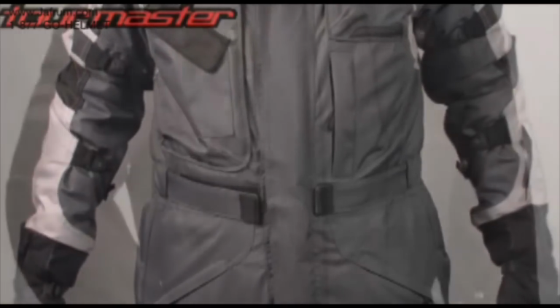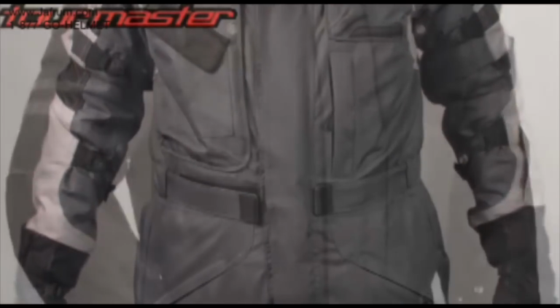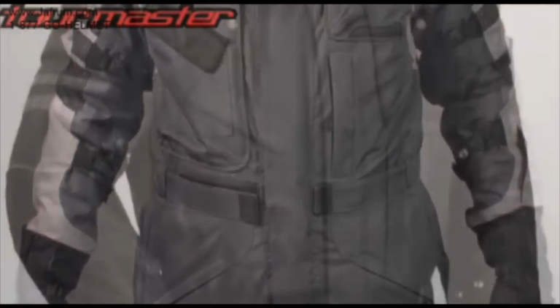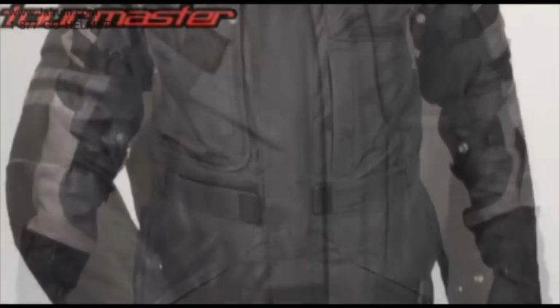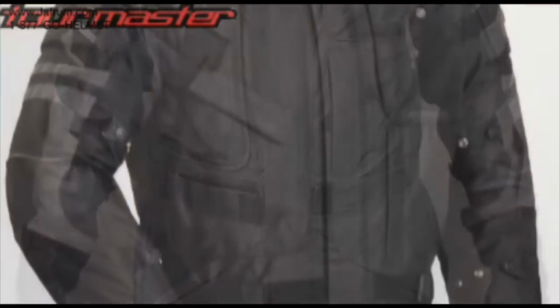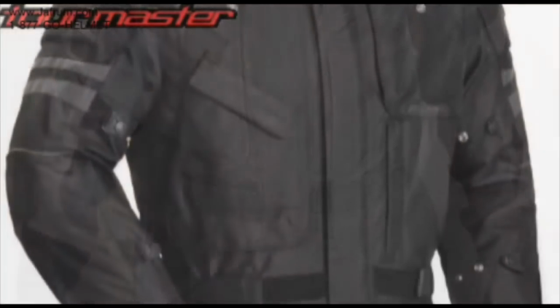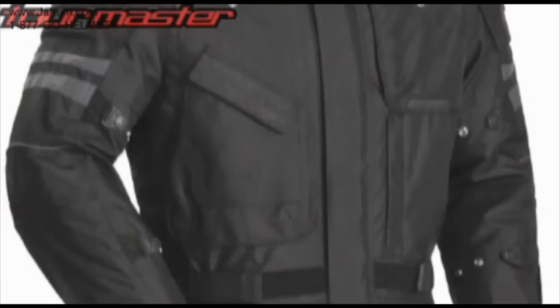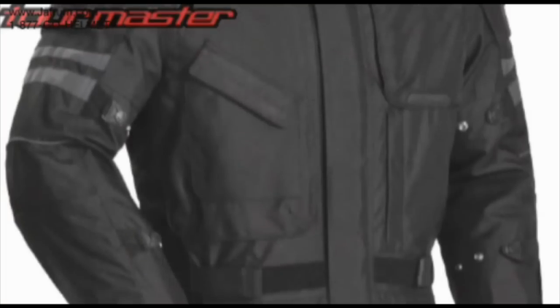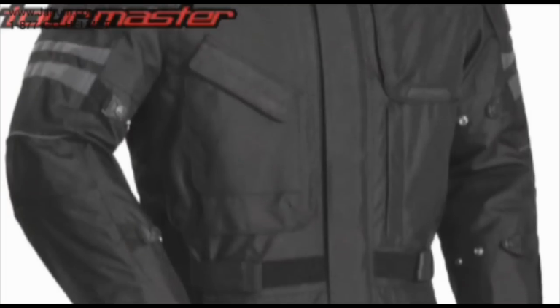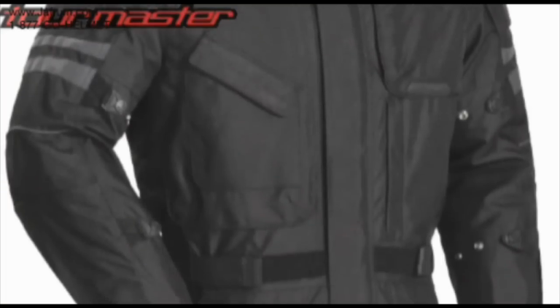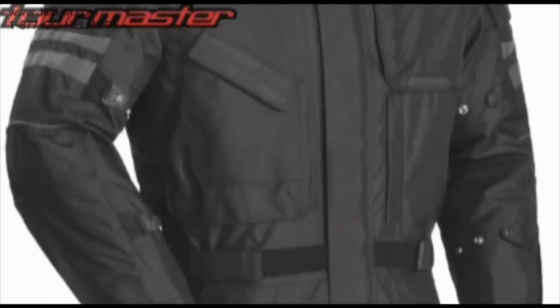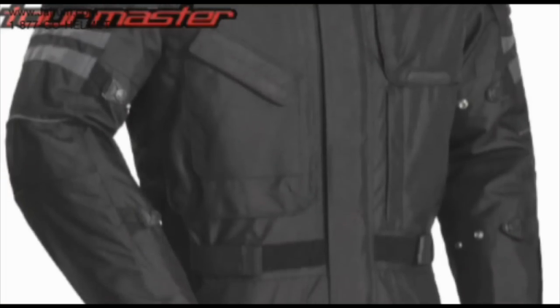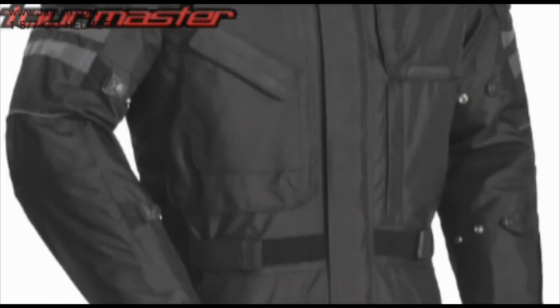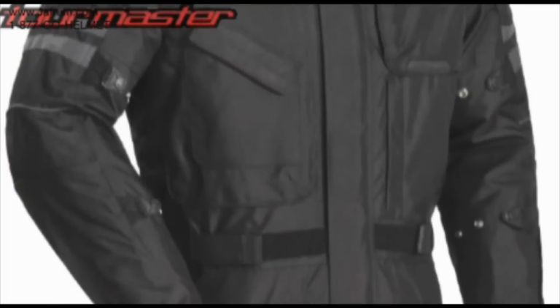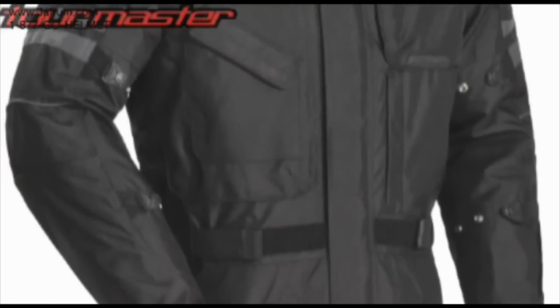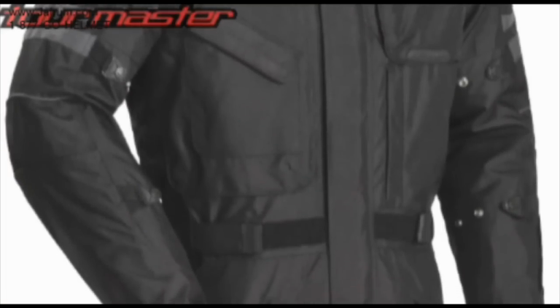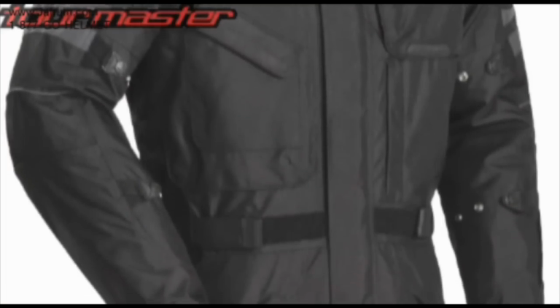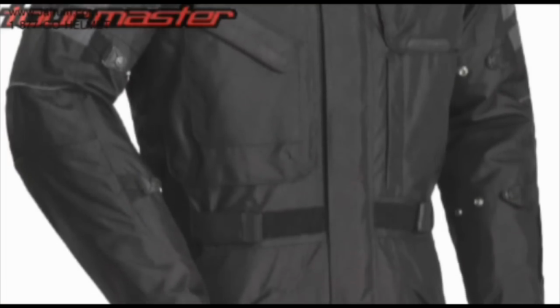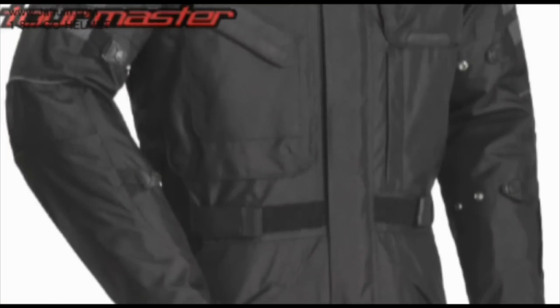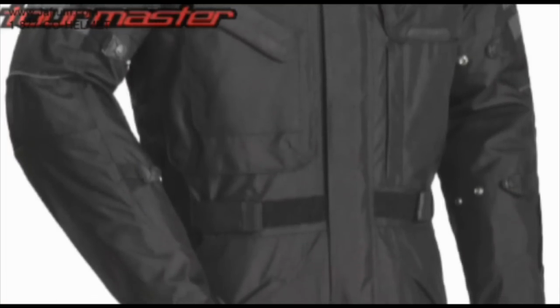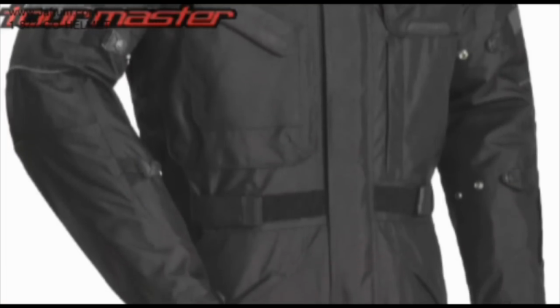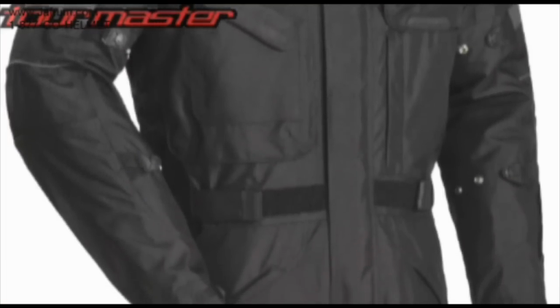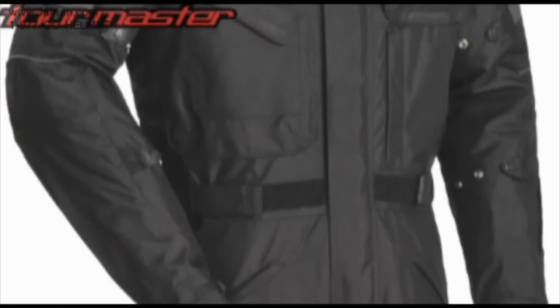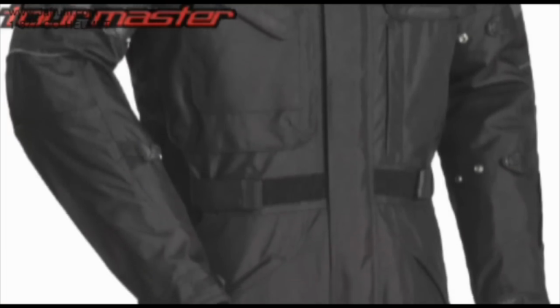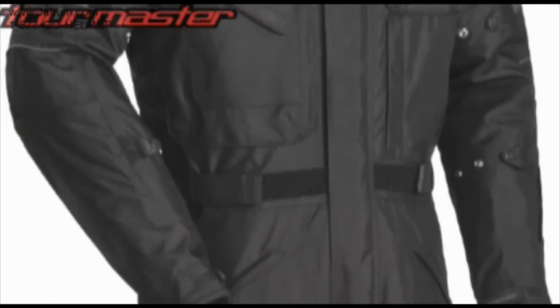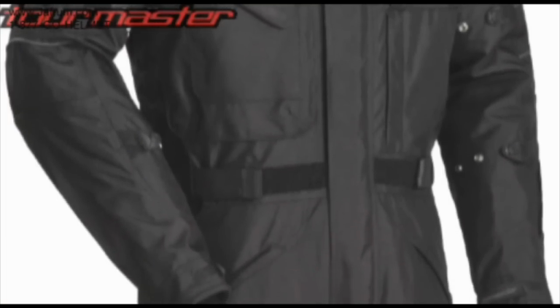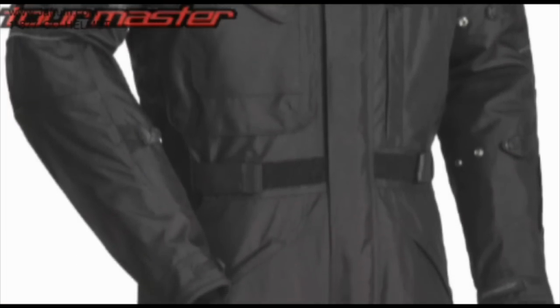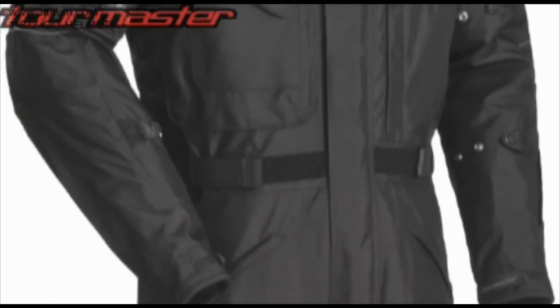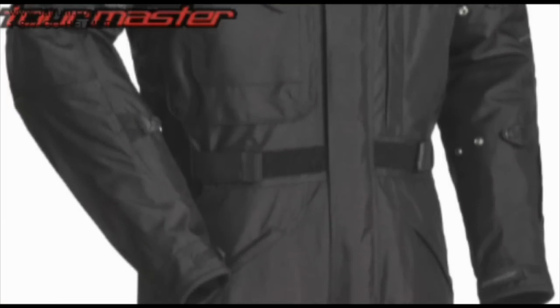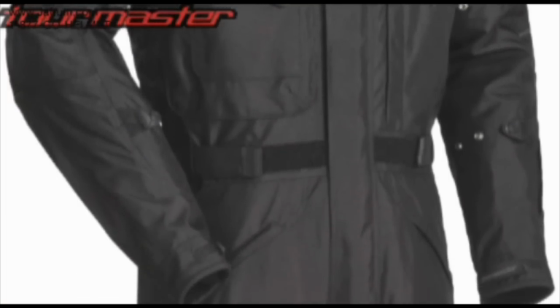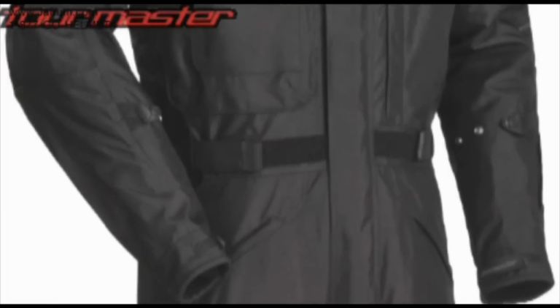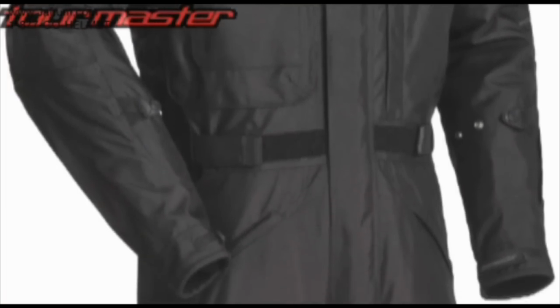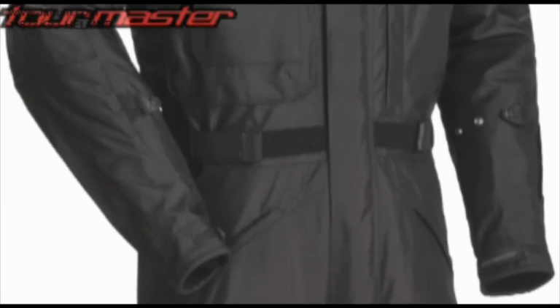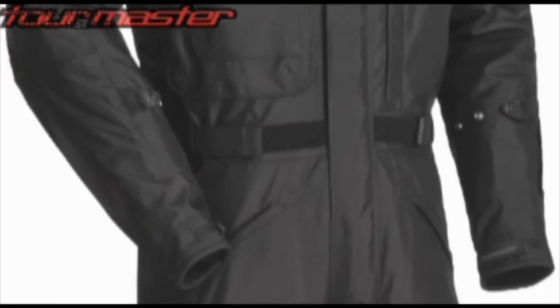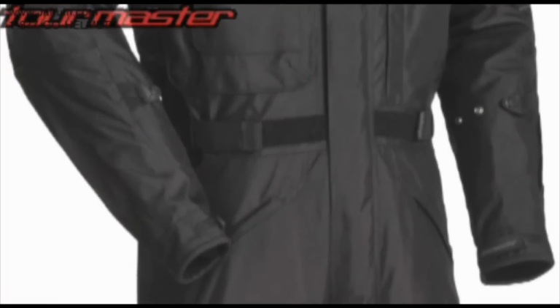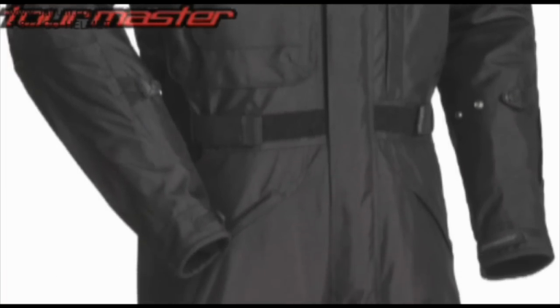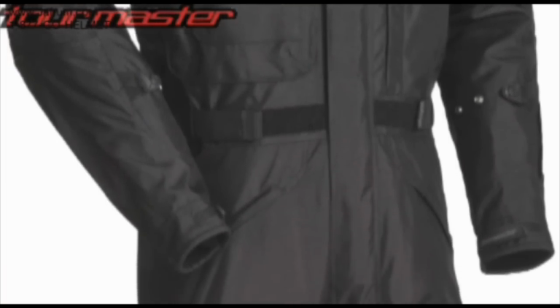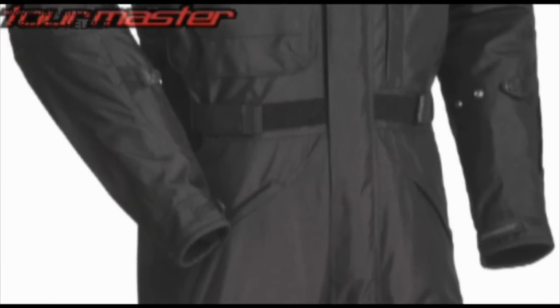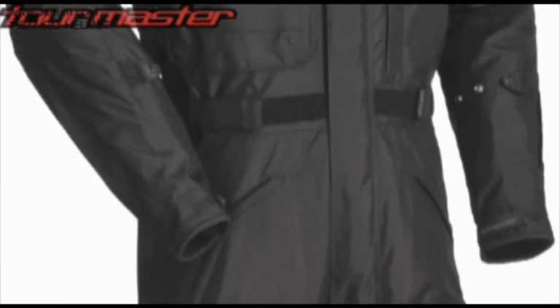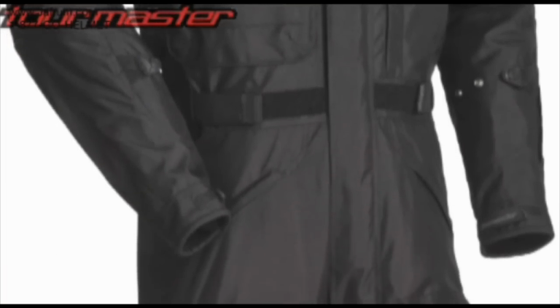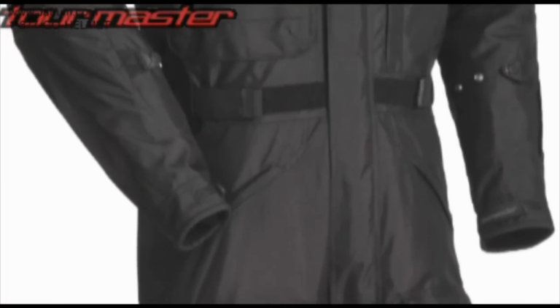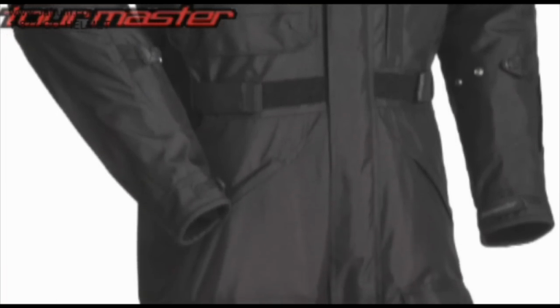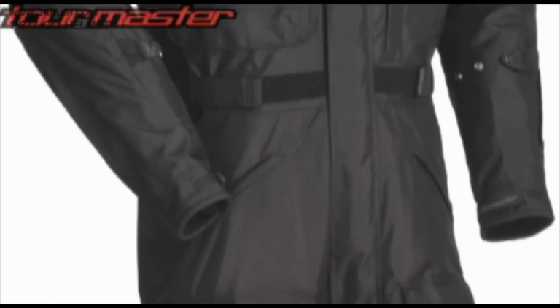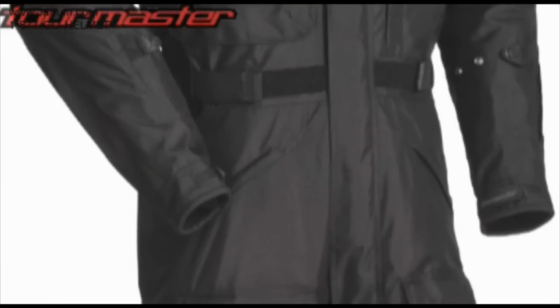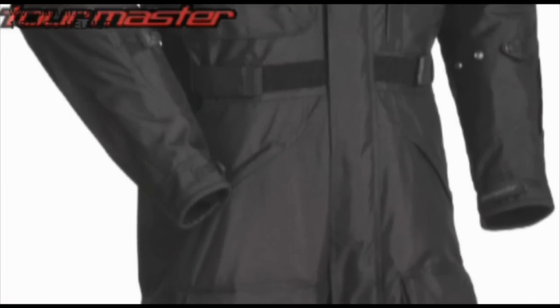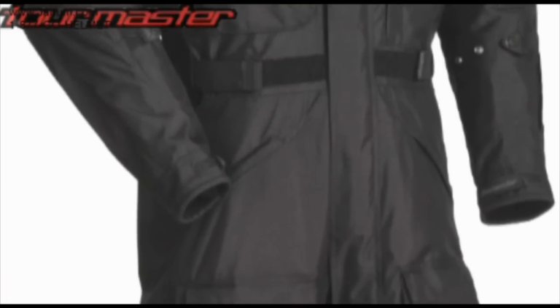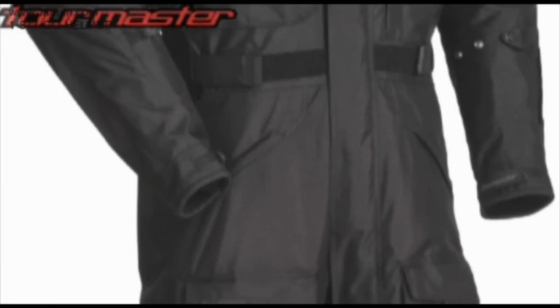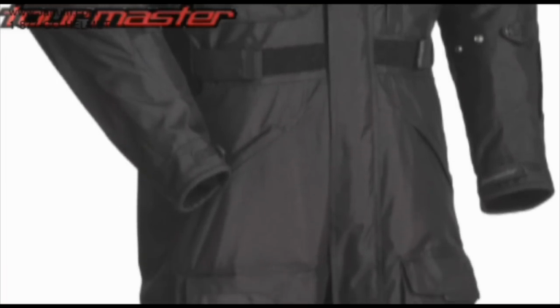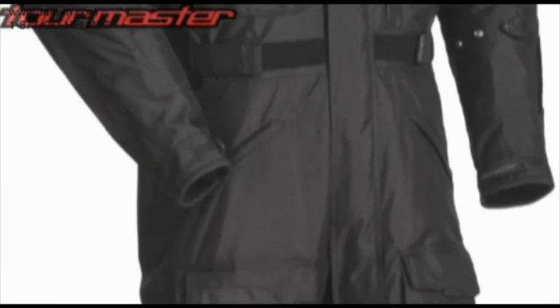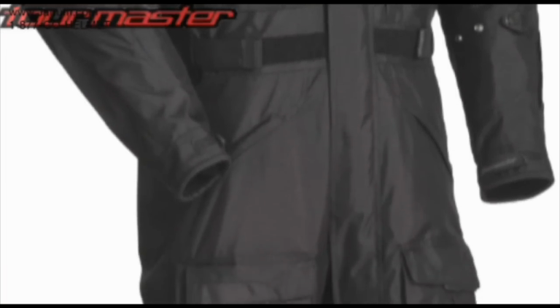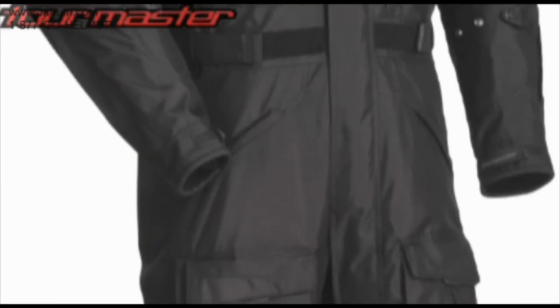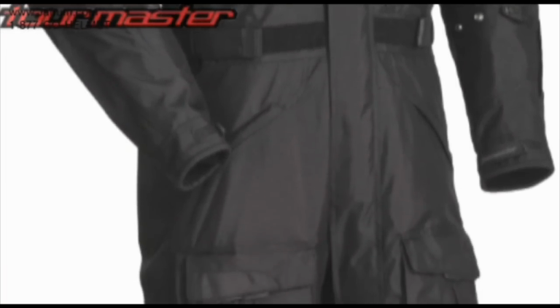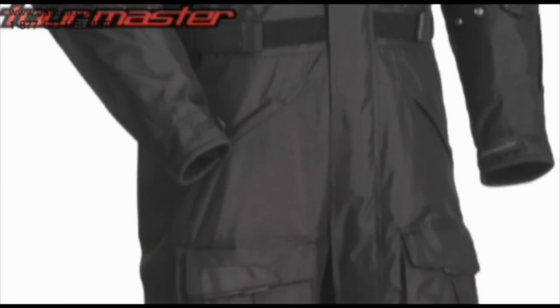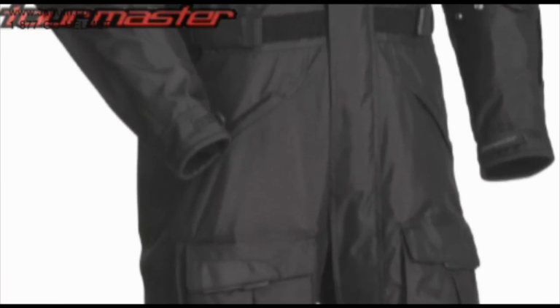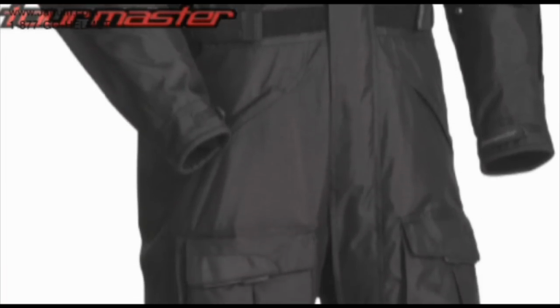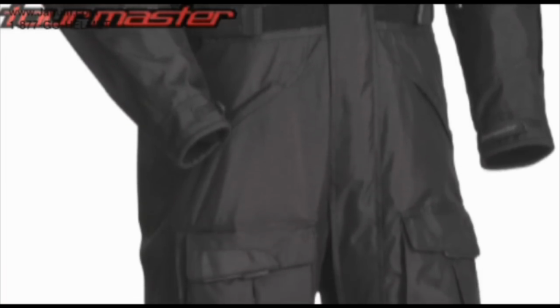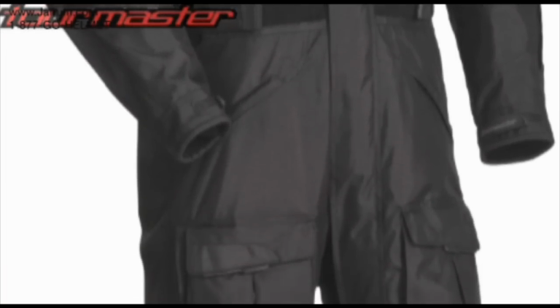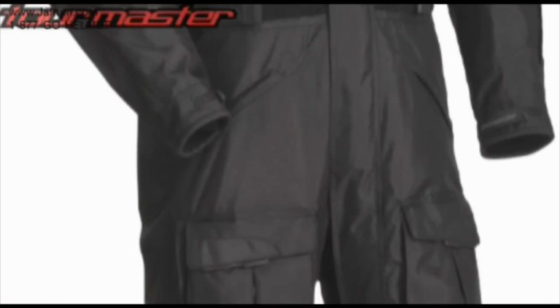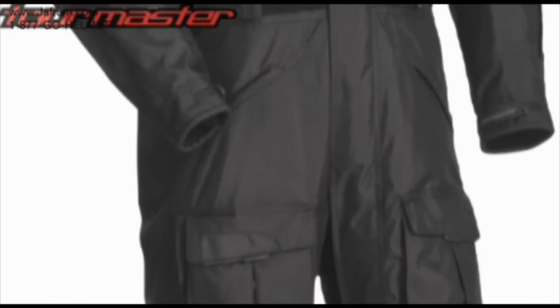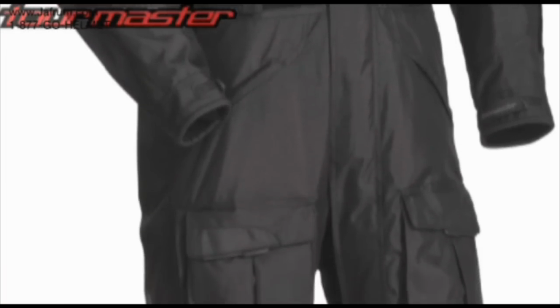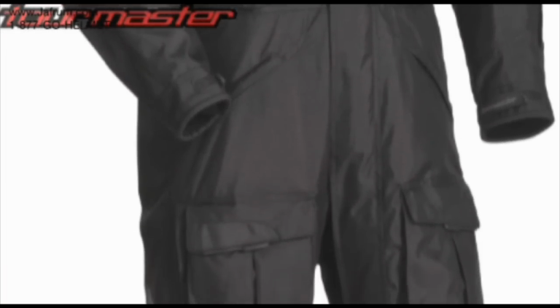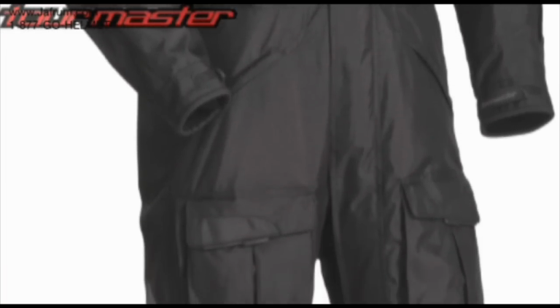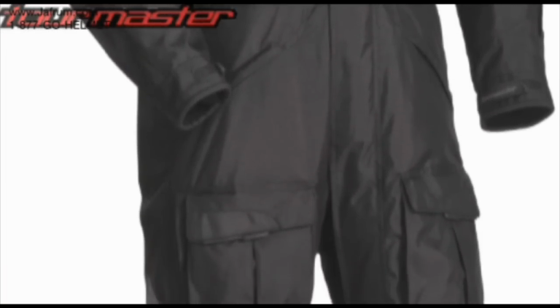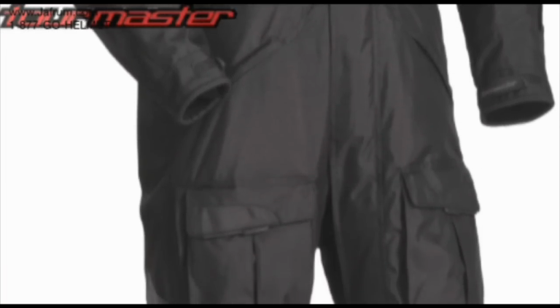This suit is aggressively priced and is offered in men's sizing extra small to triple extra large in black or gunmetal silver.